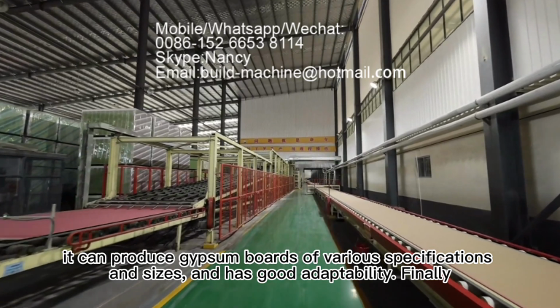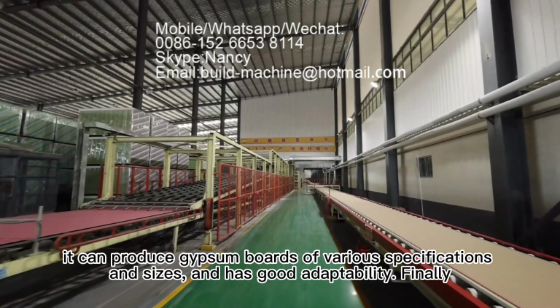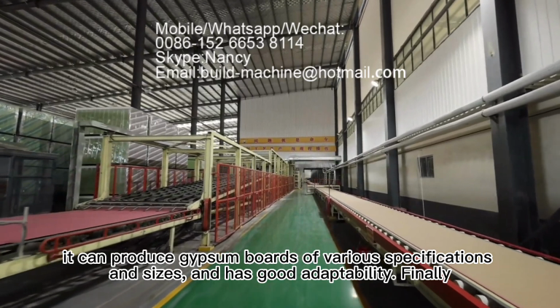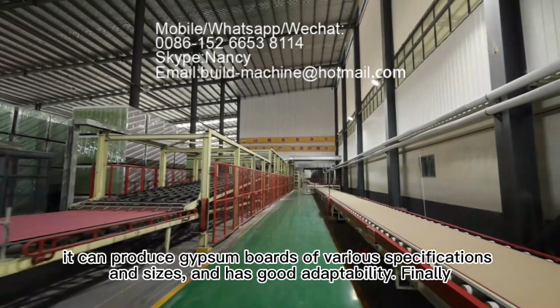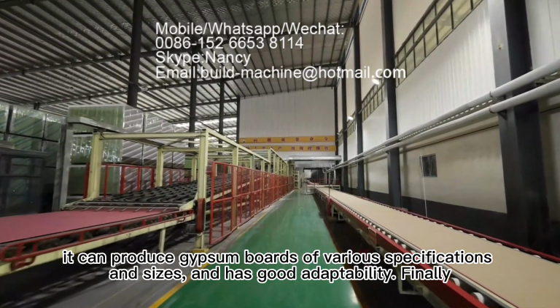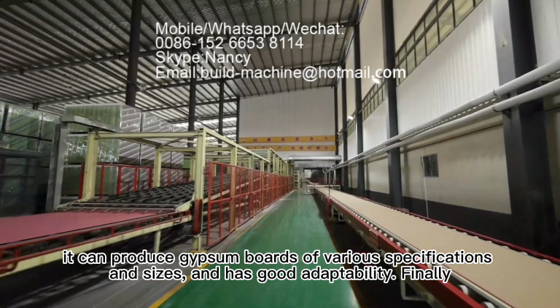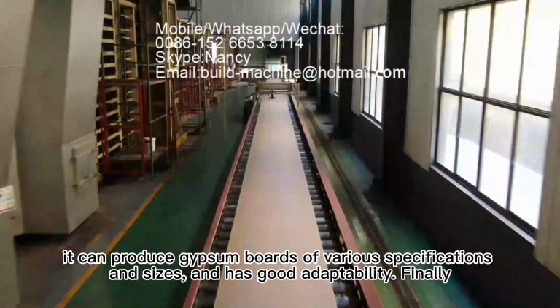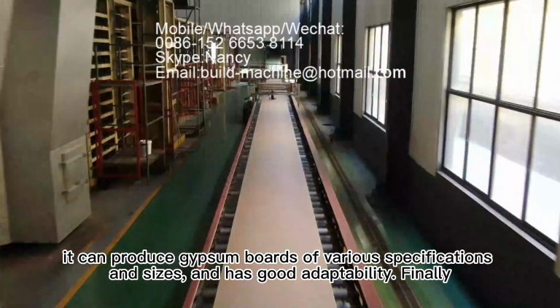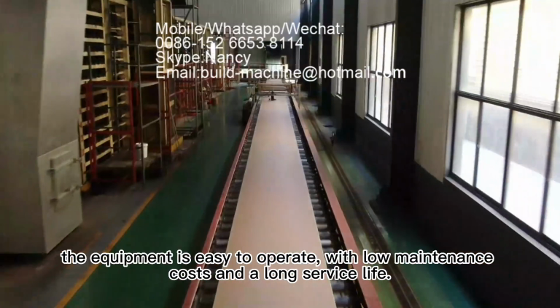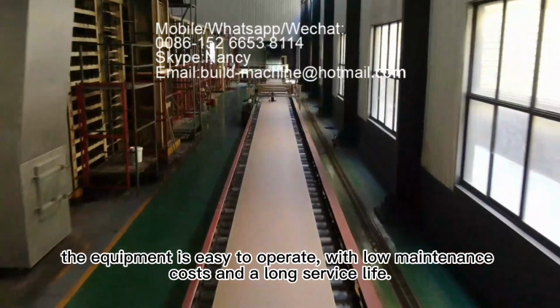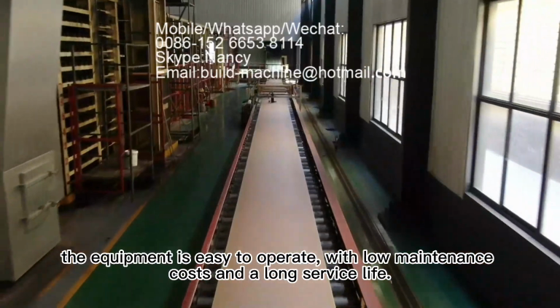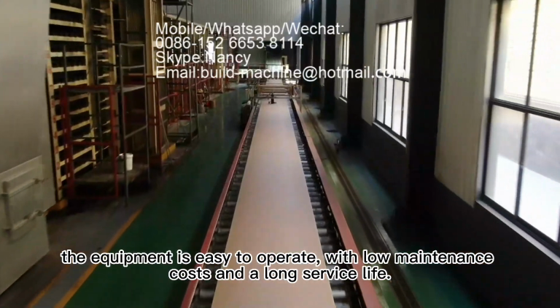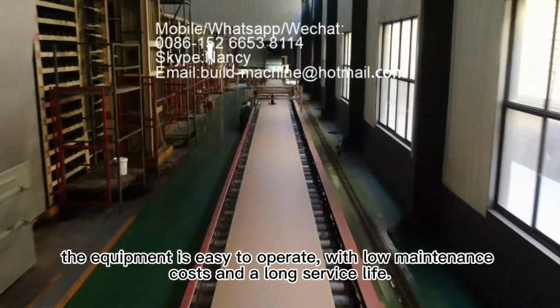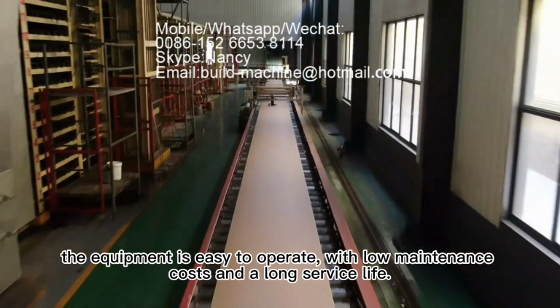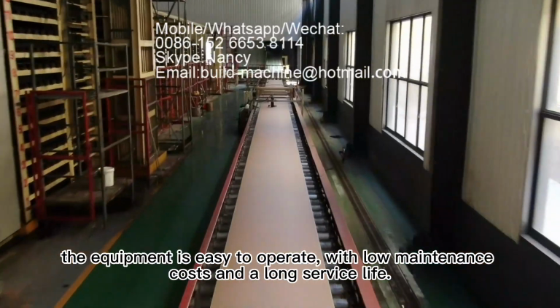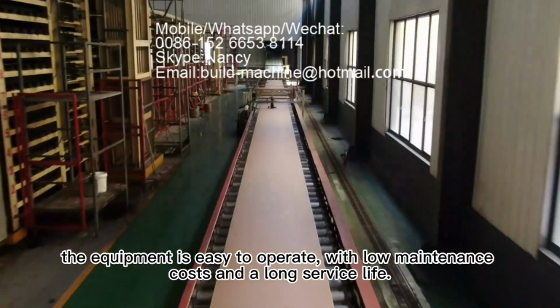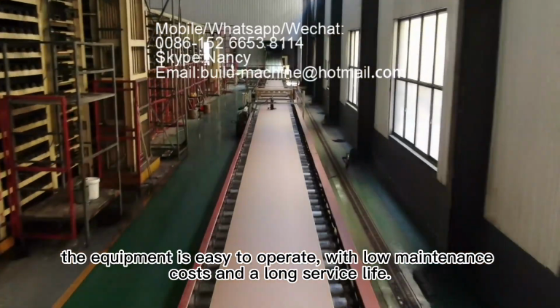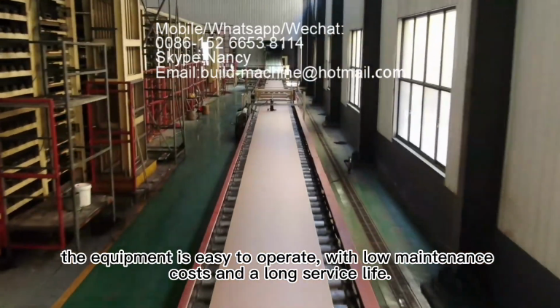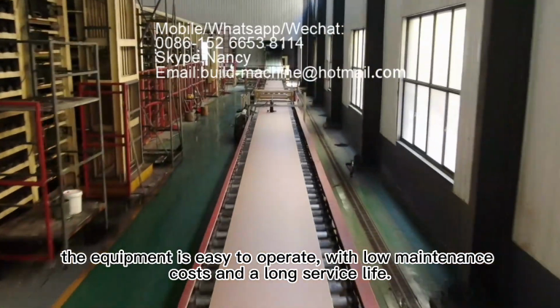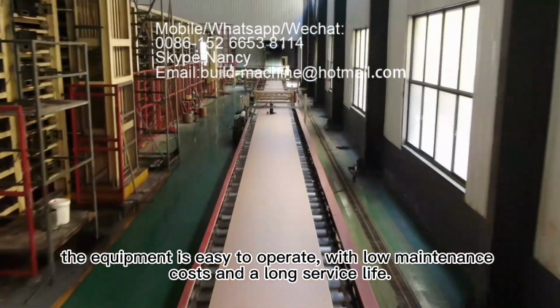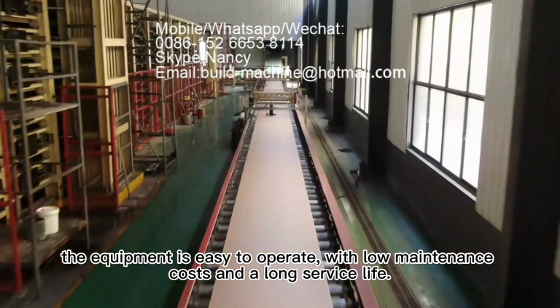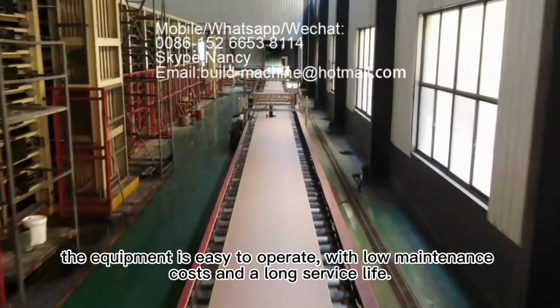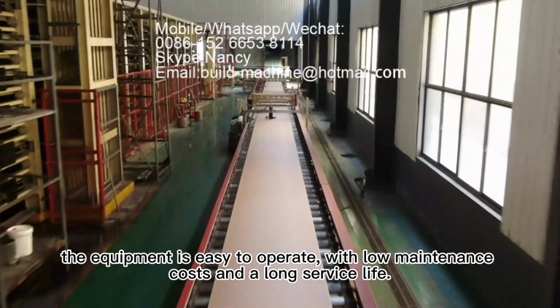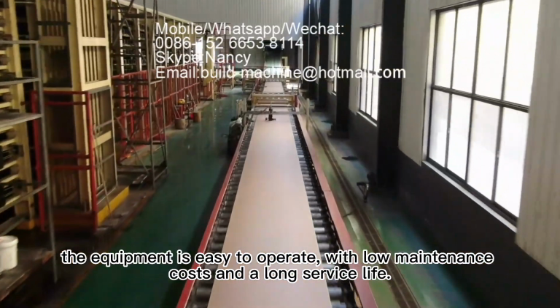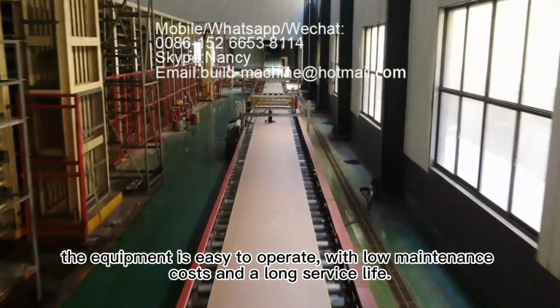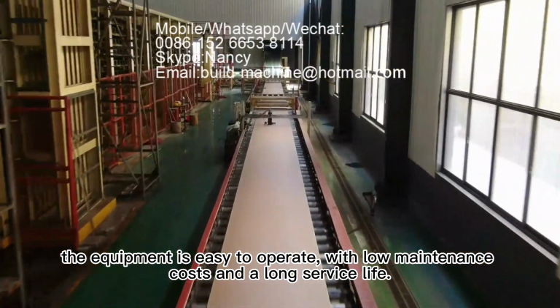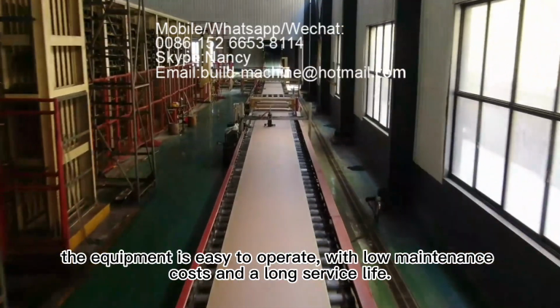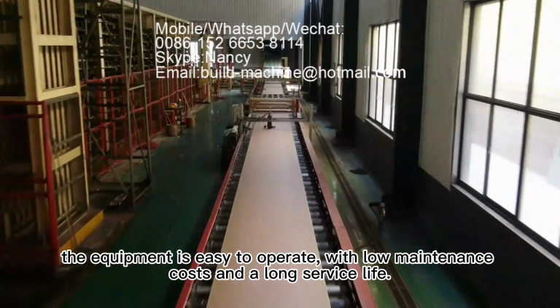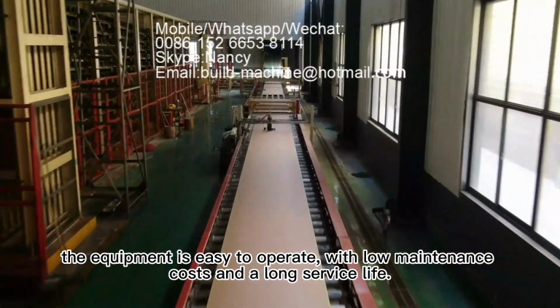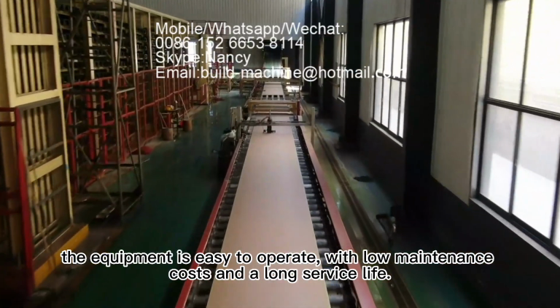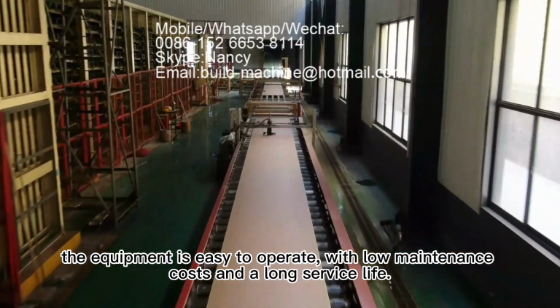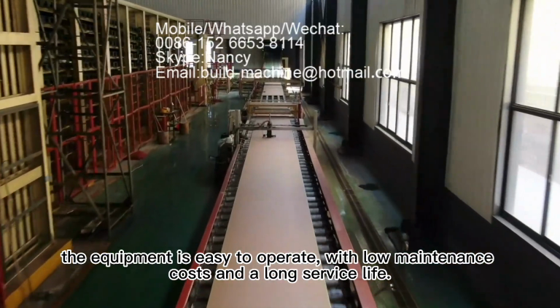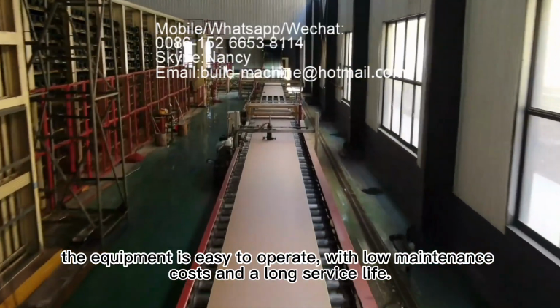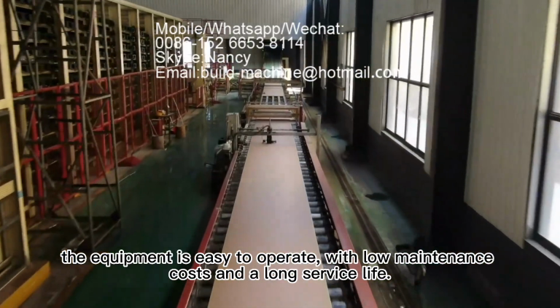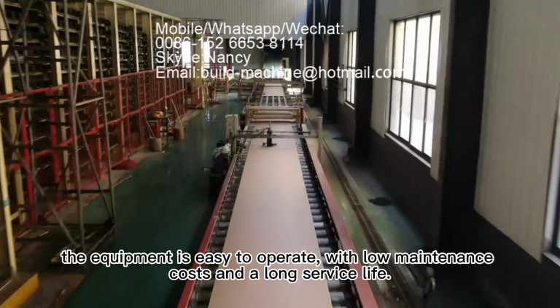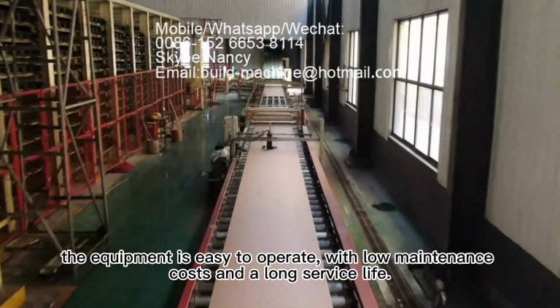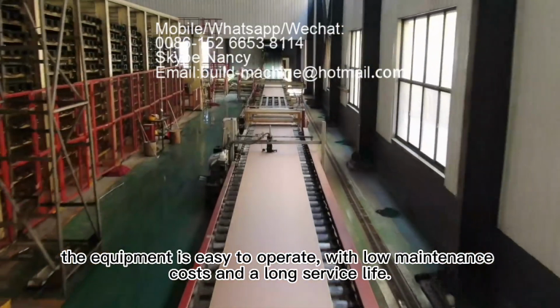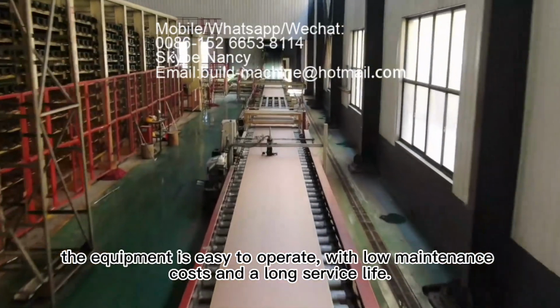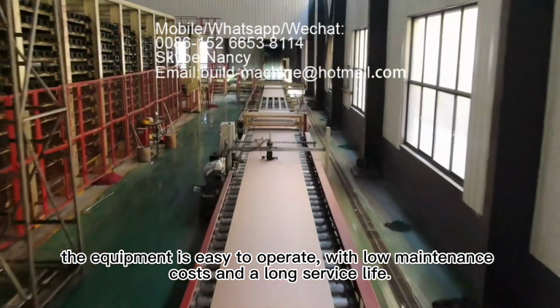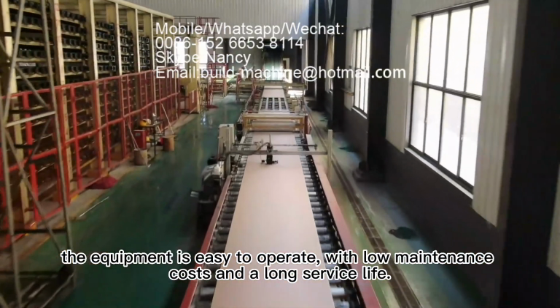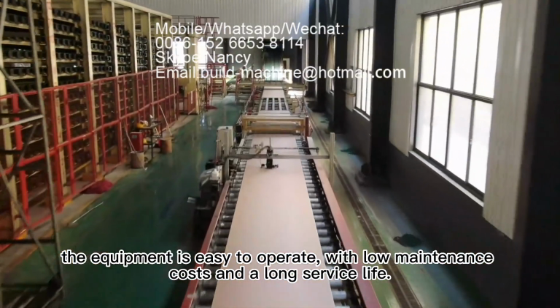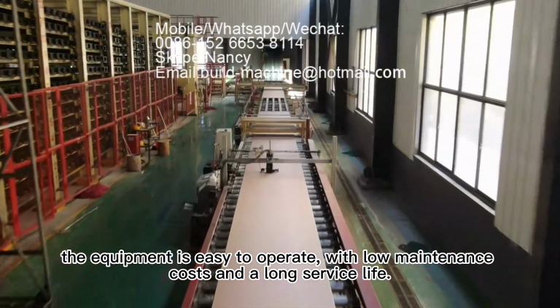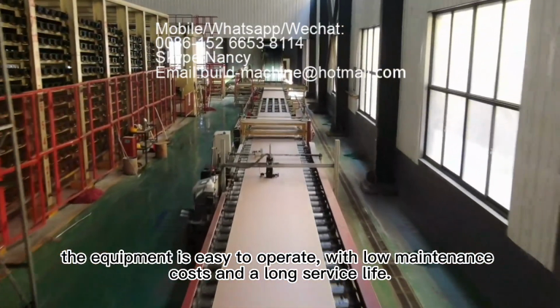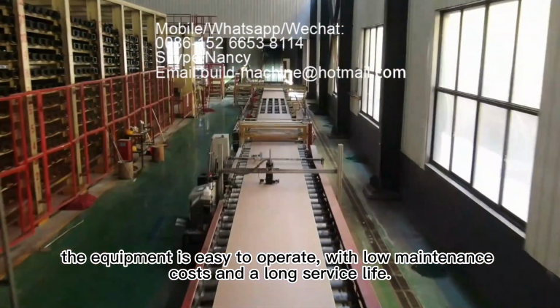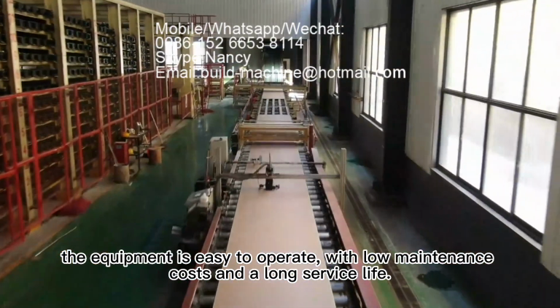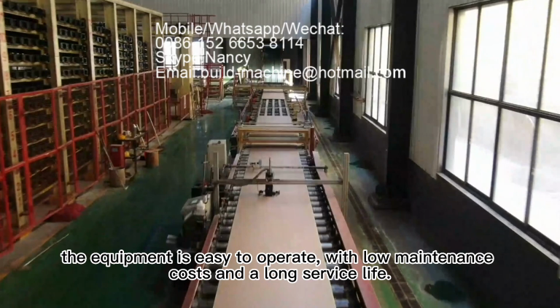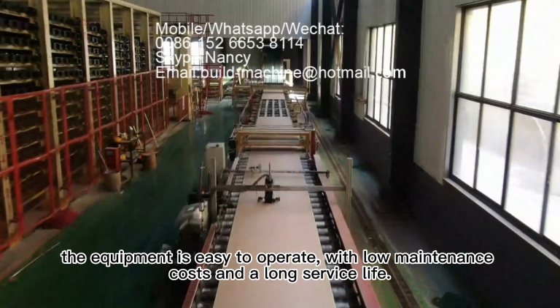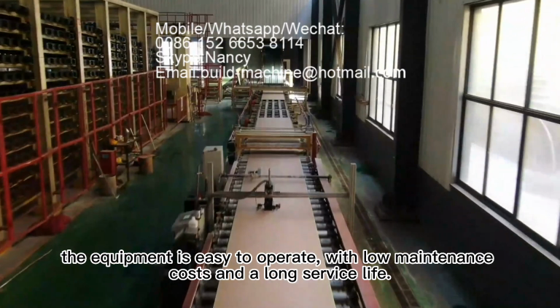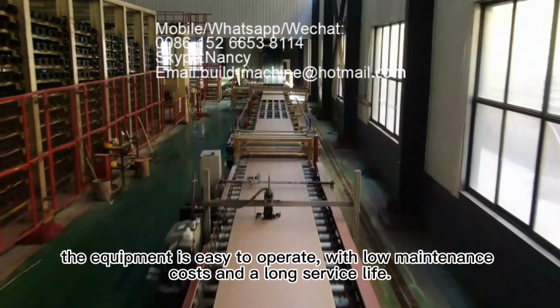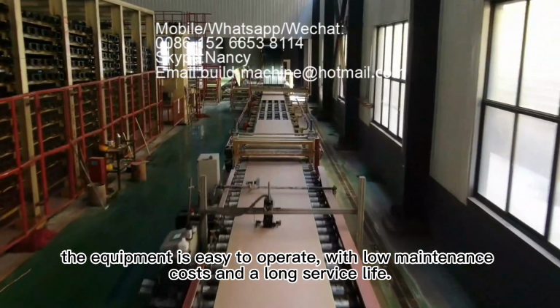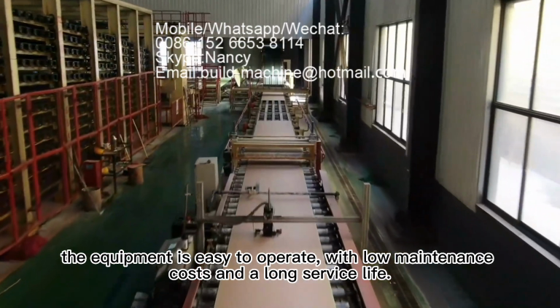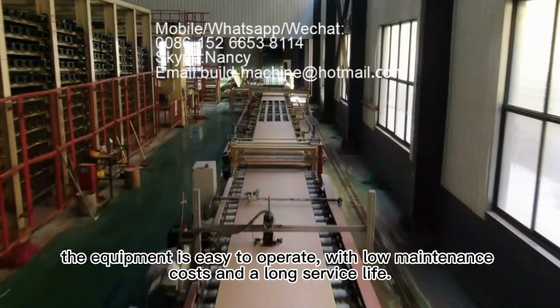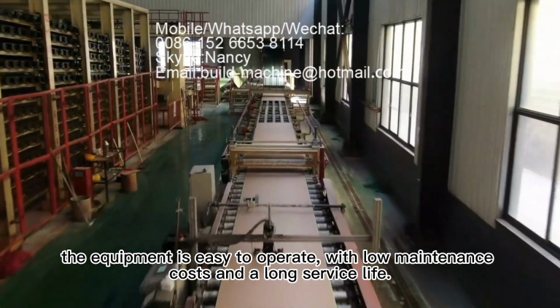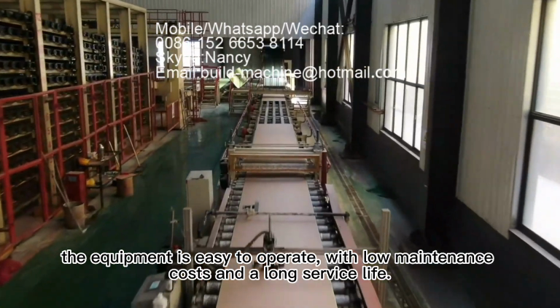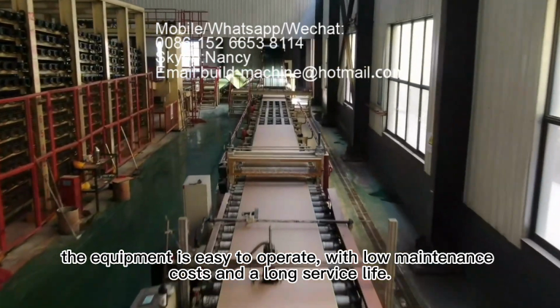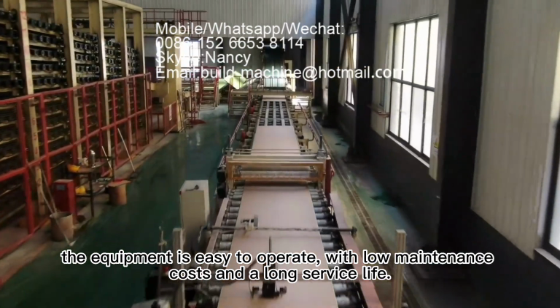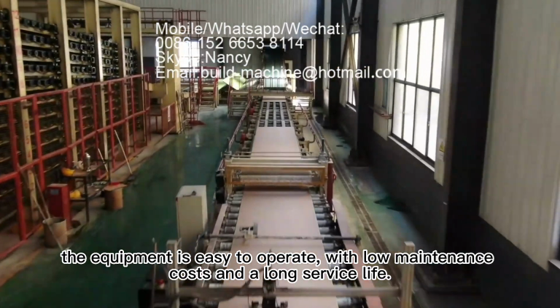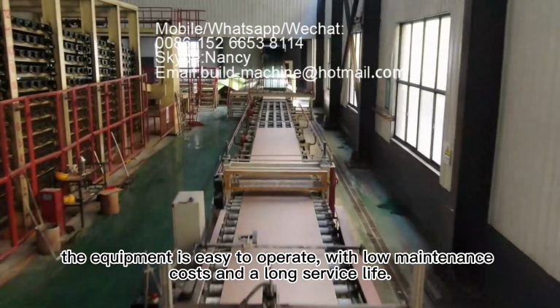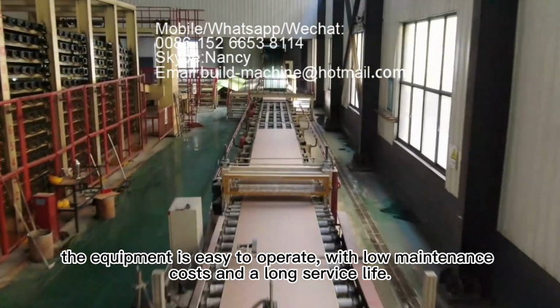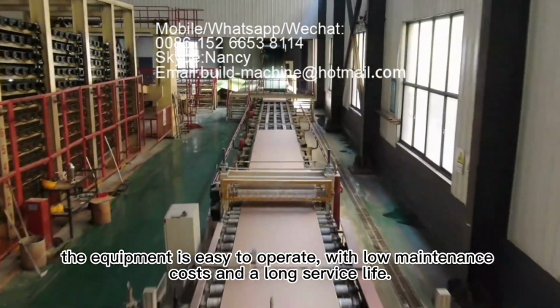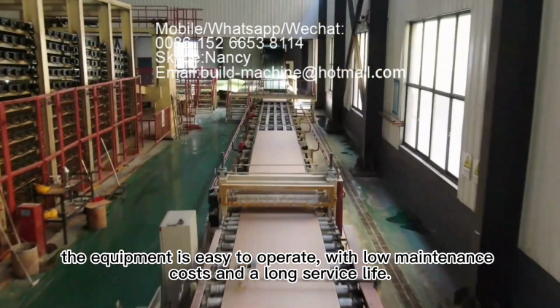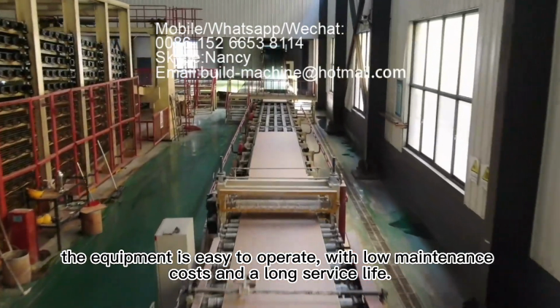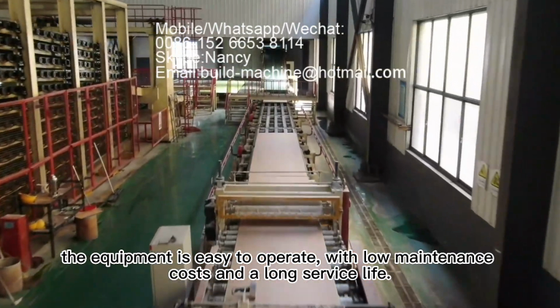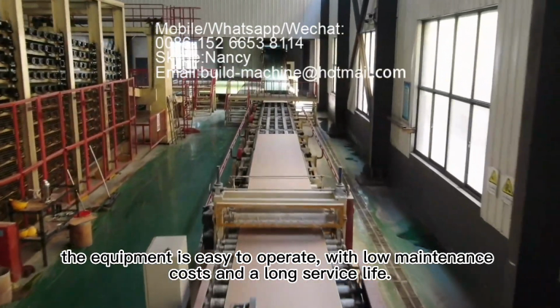Finally, the equipment is easy to operate, with low maintenance costs and a long service life.